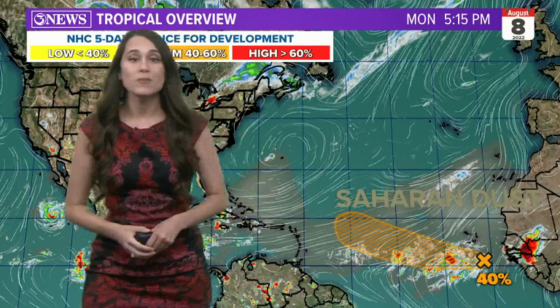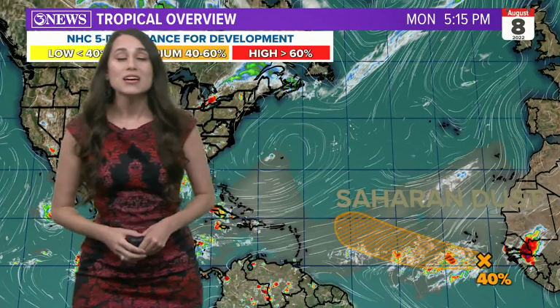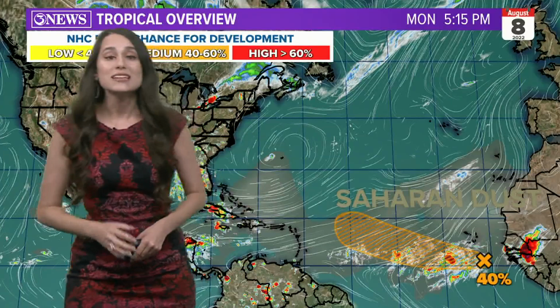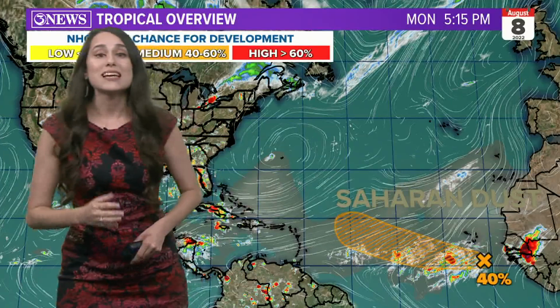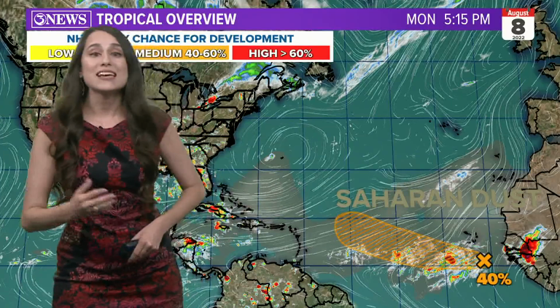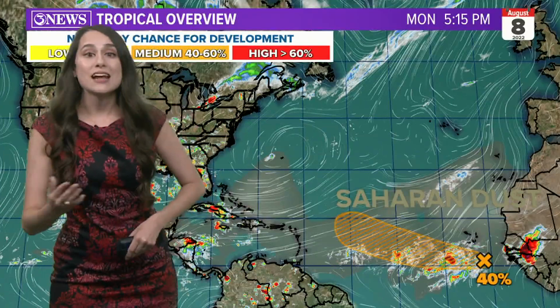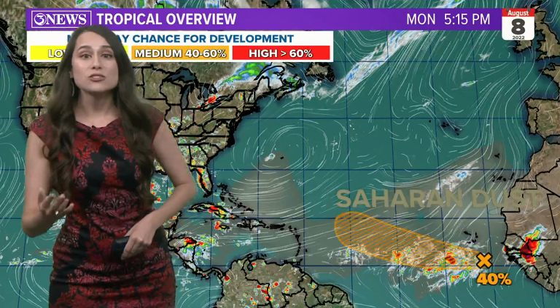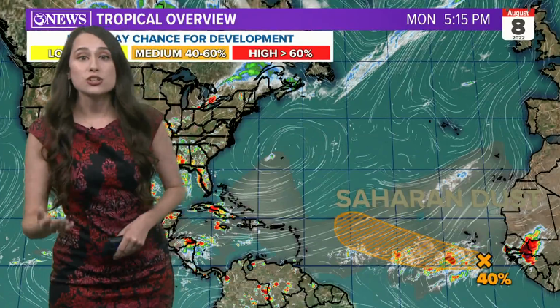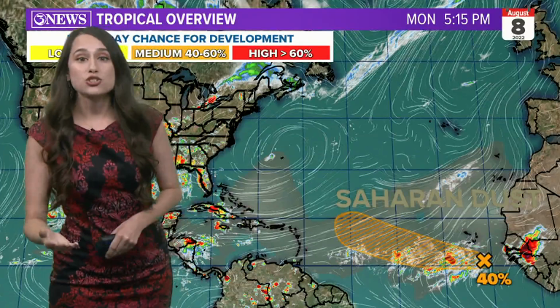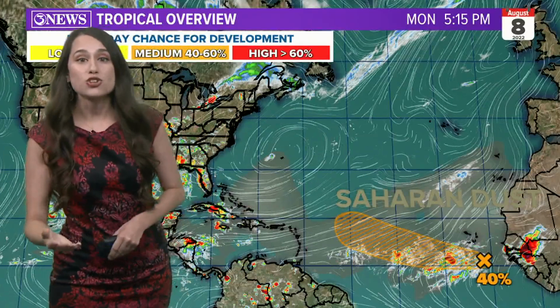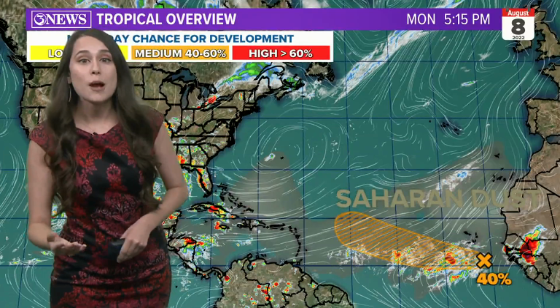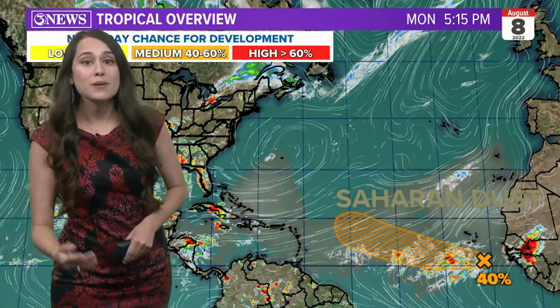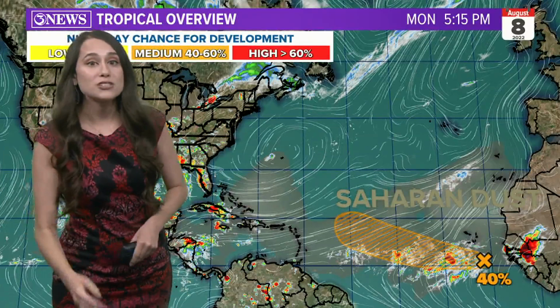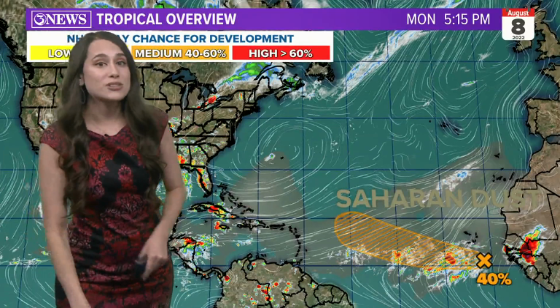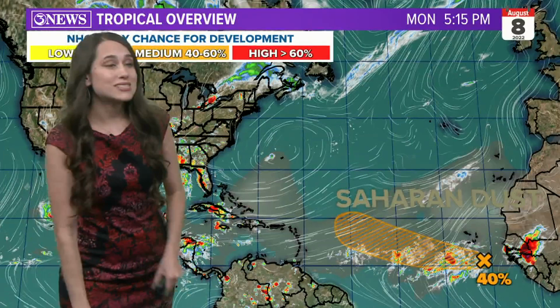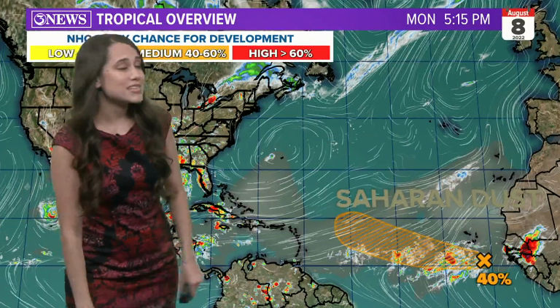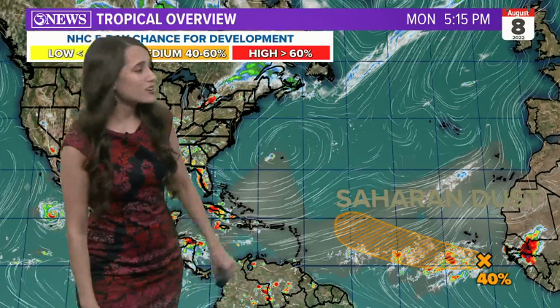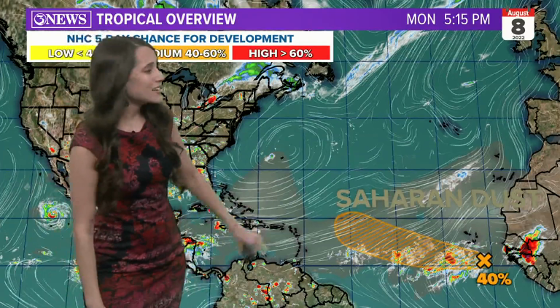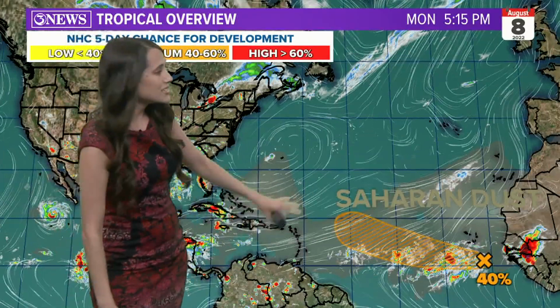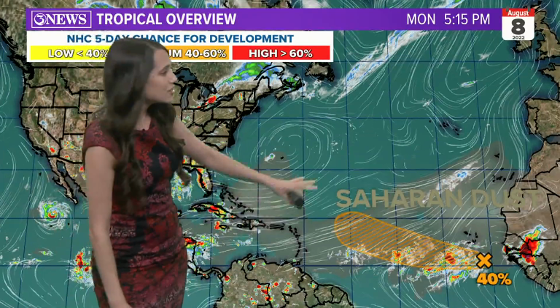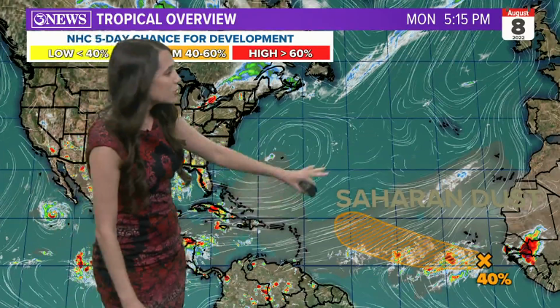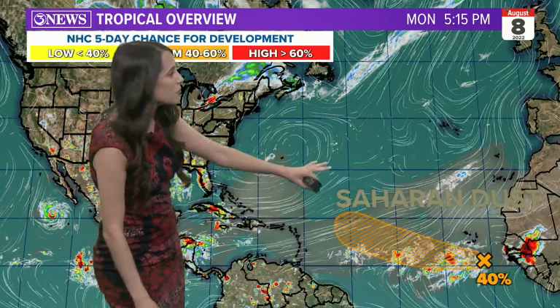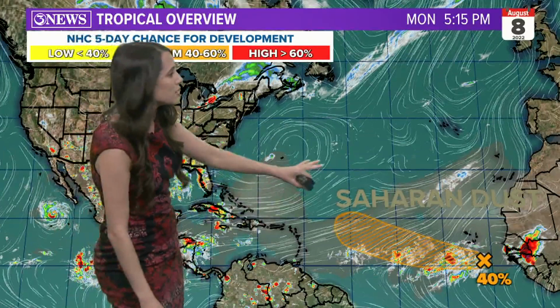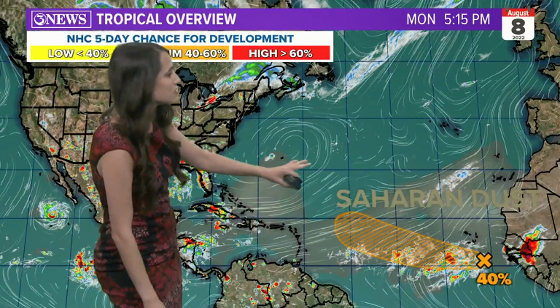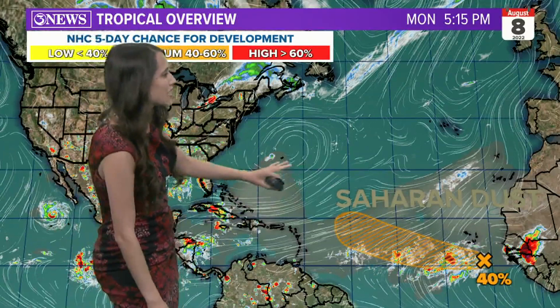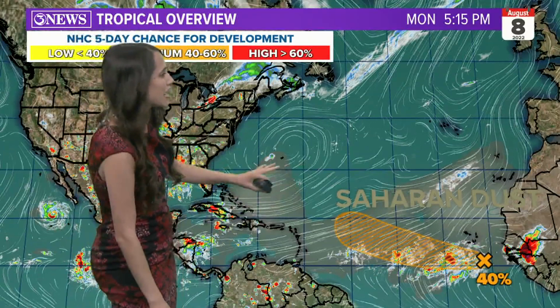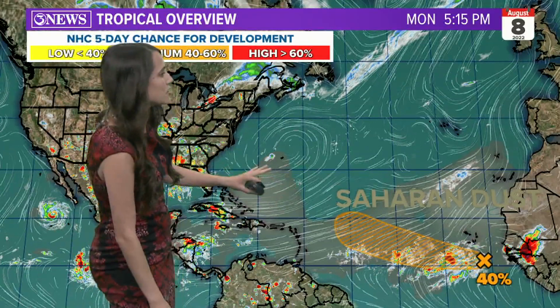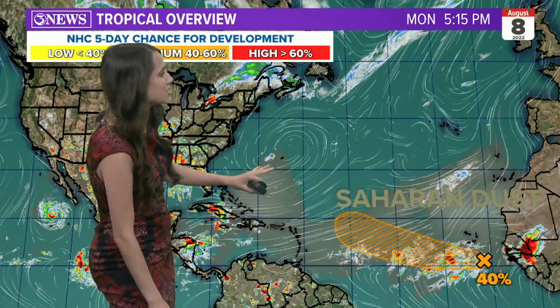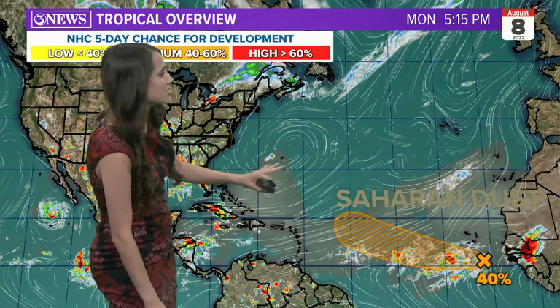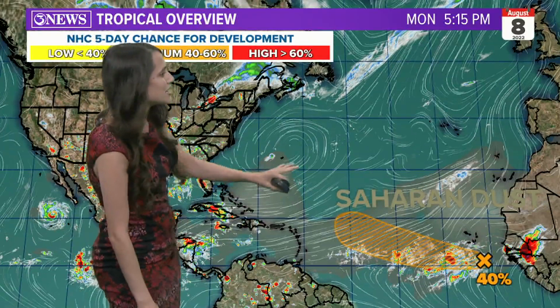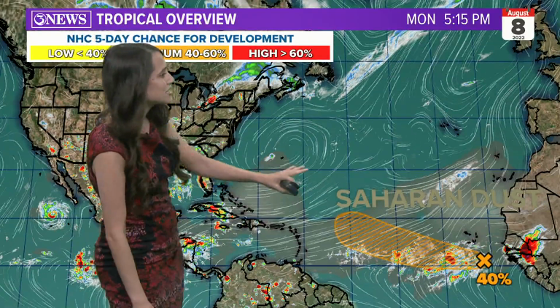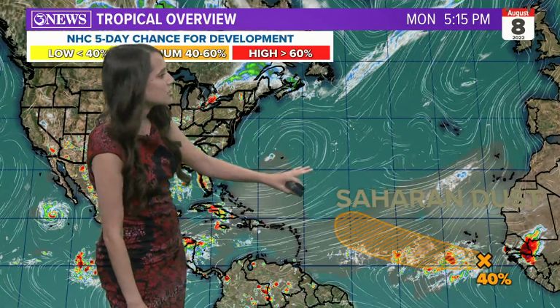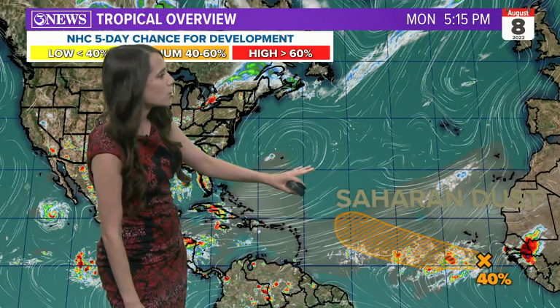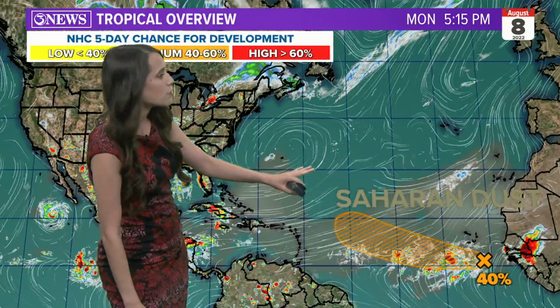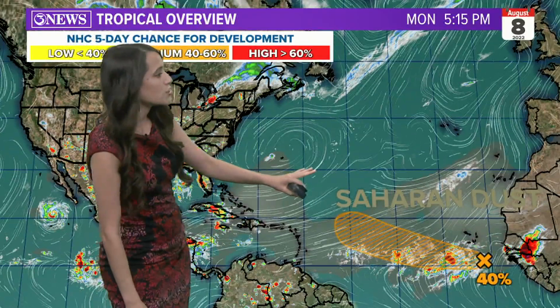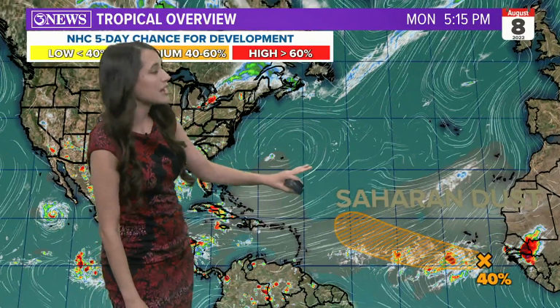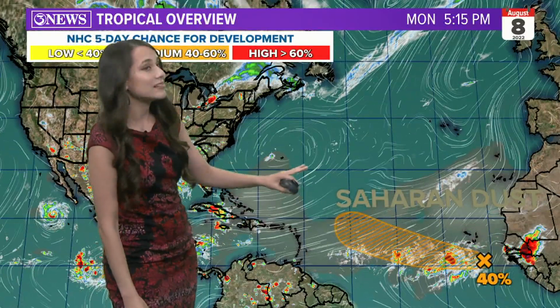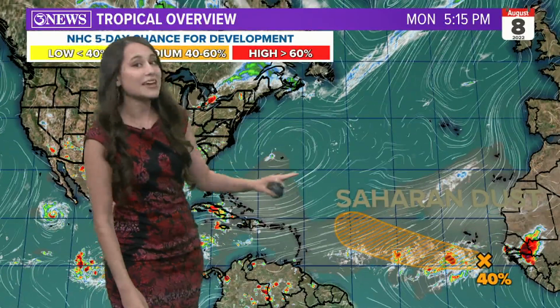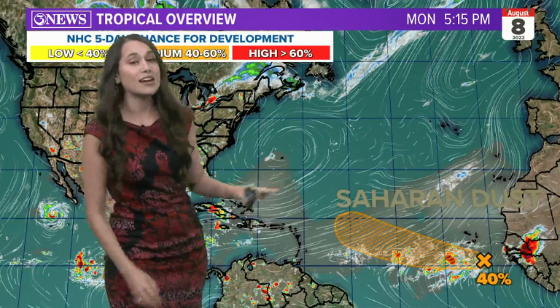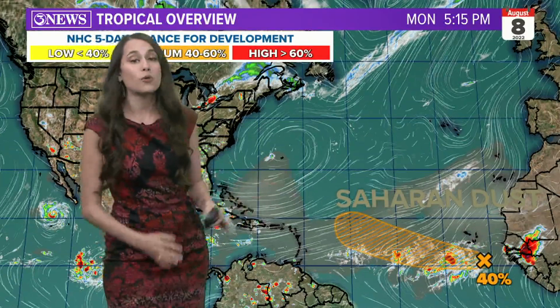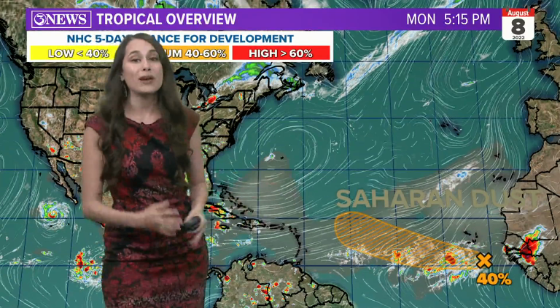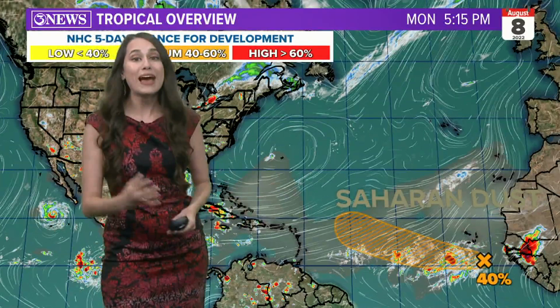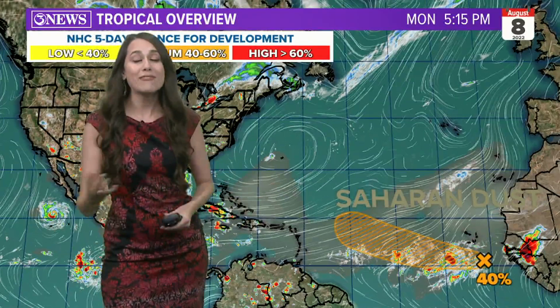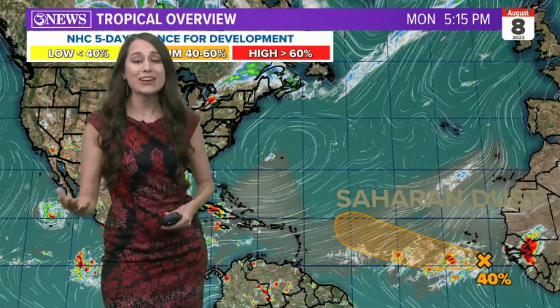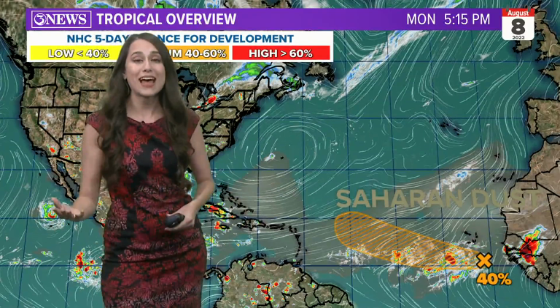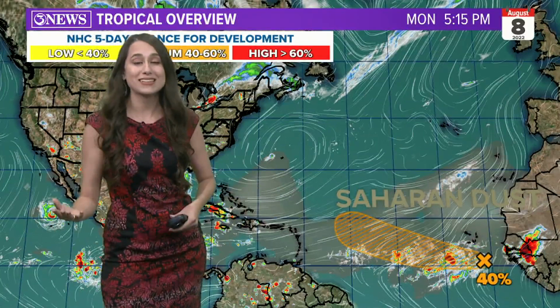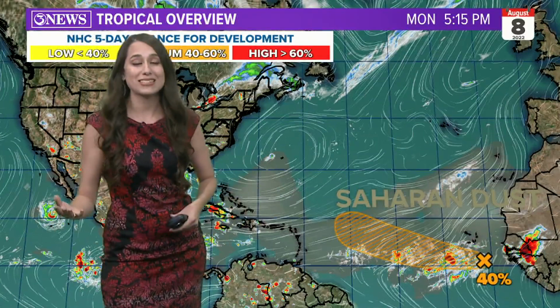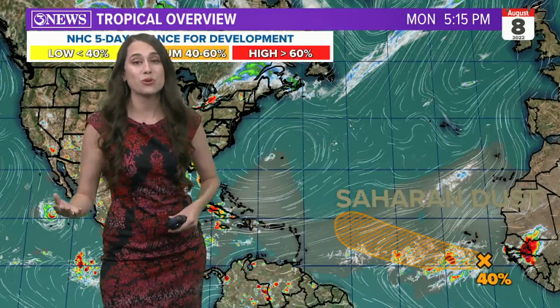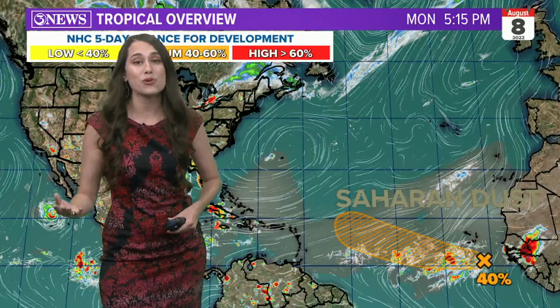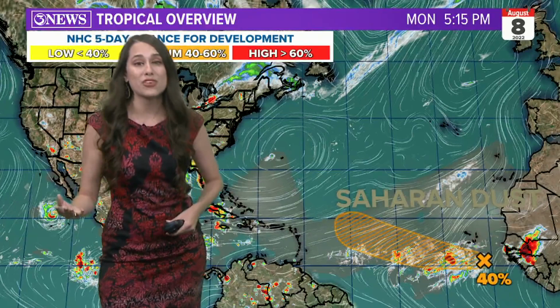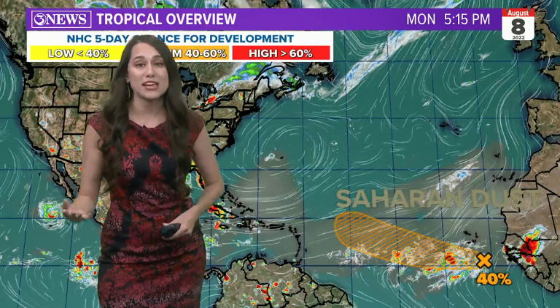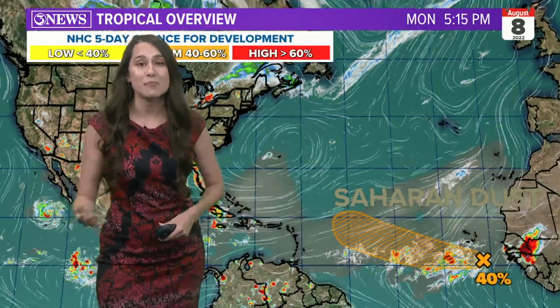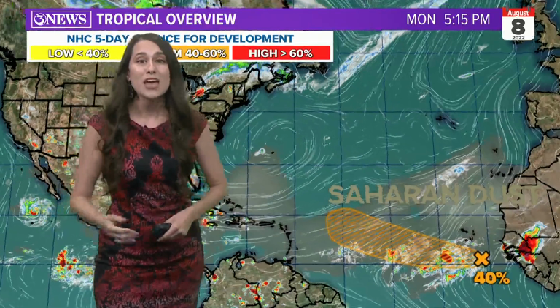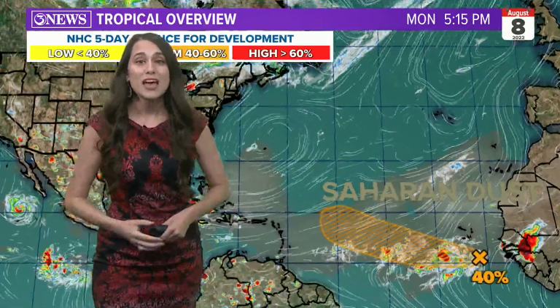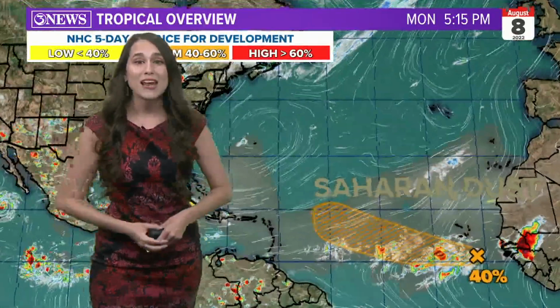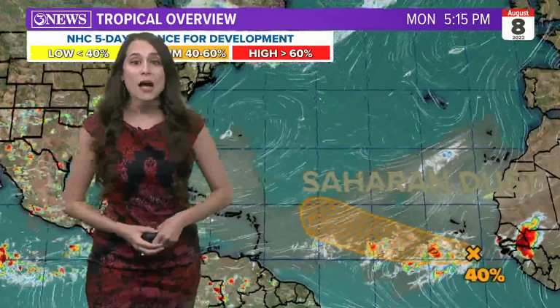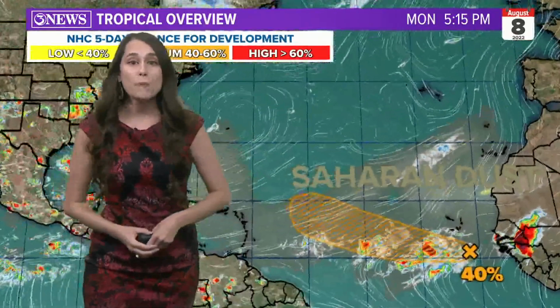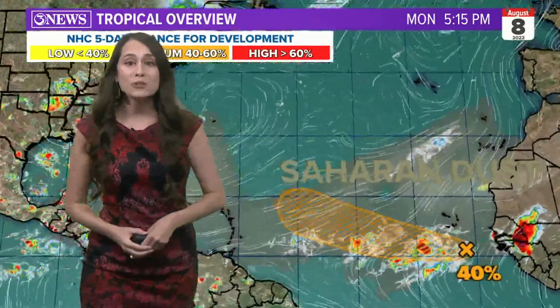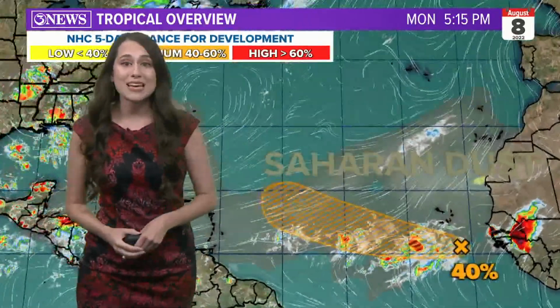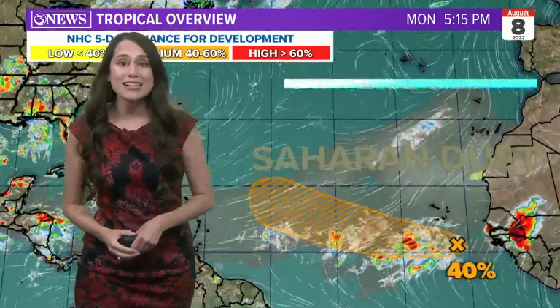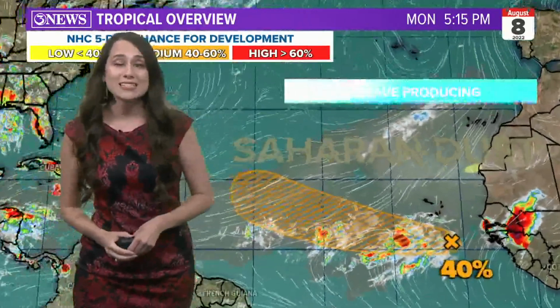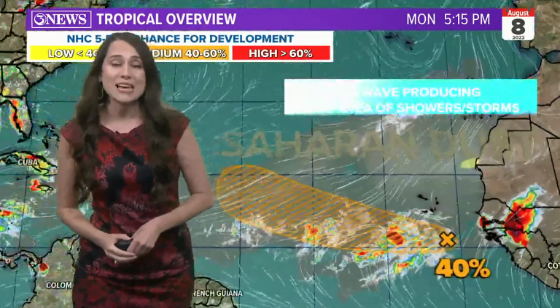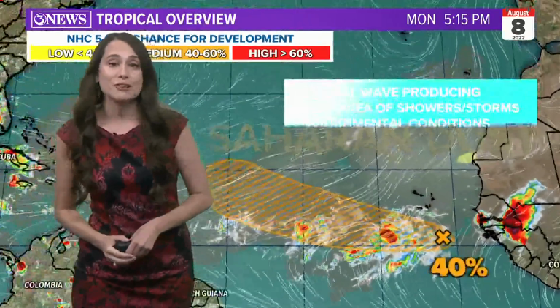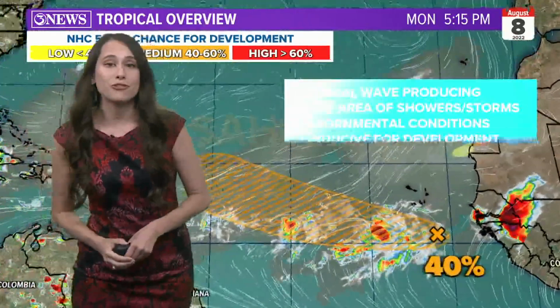Taking it out to the tropics, you can see there is a little bit of Saharan dust here over the Atlantic. We haven't had to deal with any in a couple of days, thankfully.